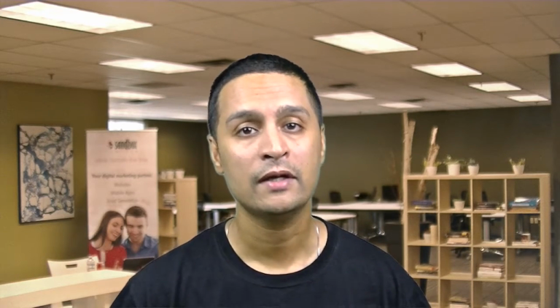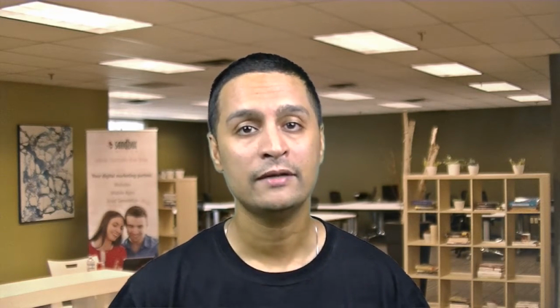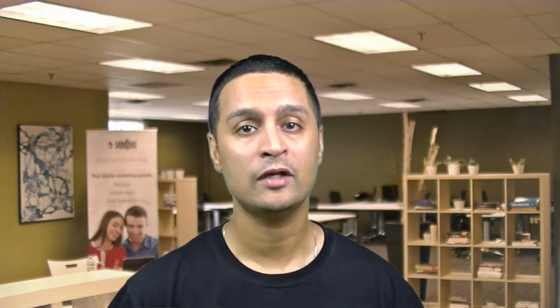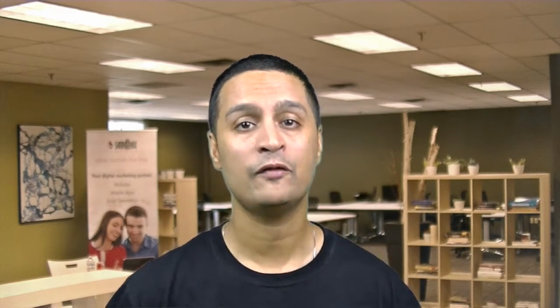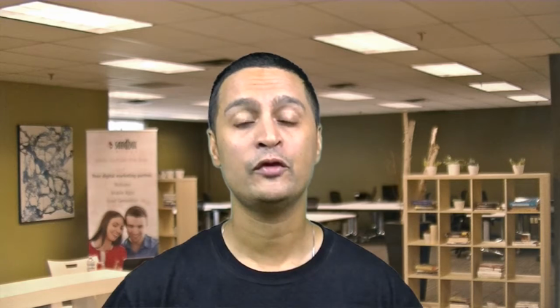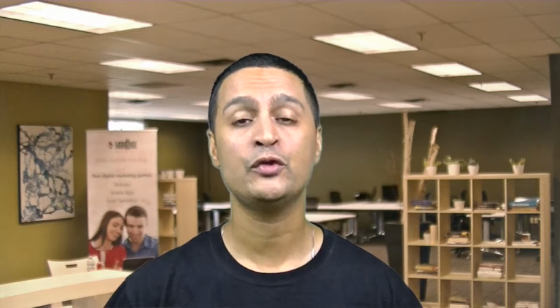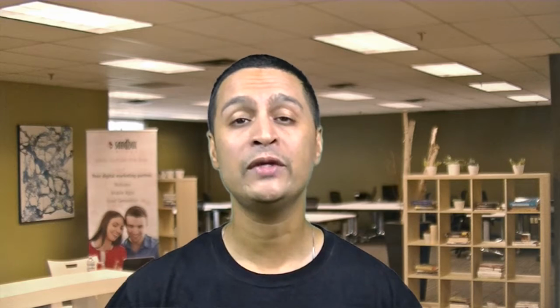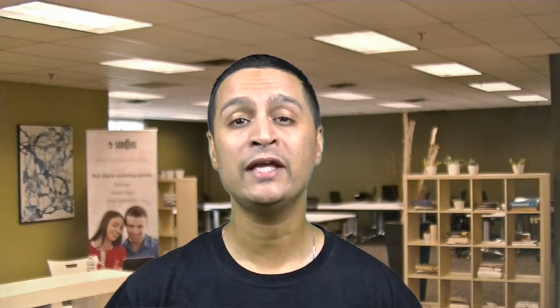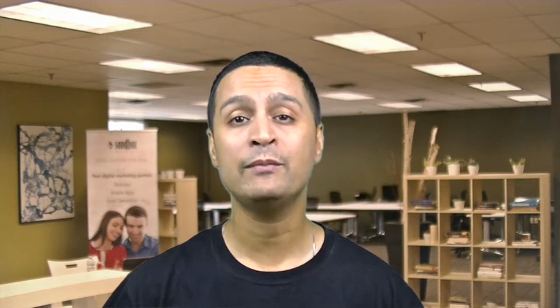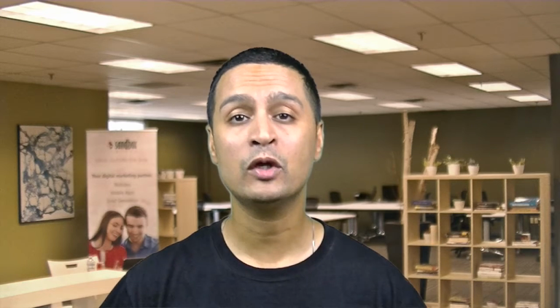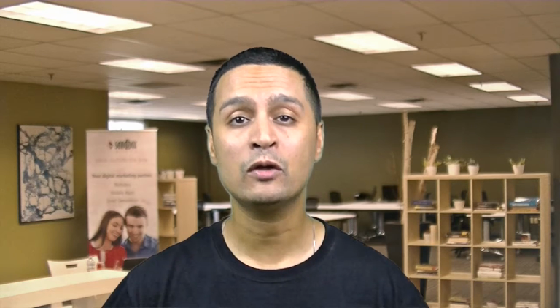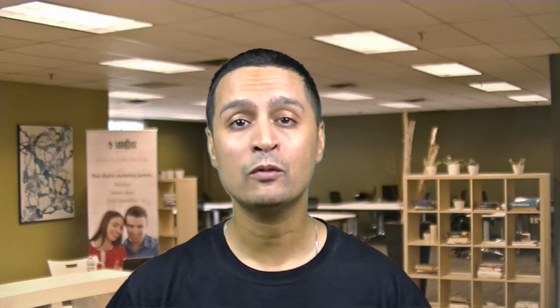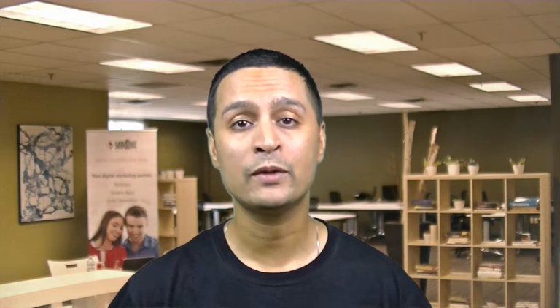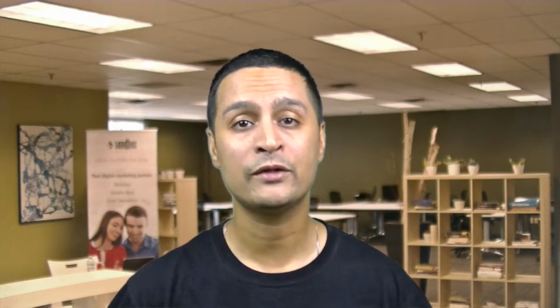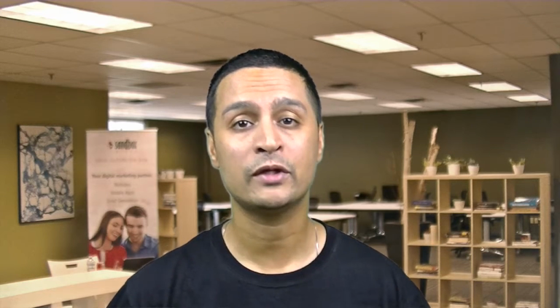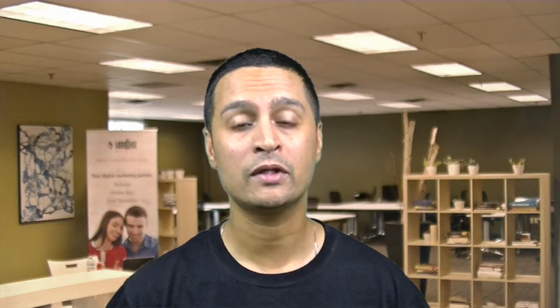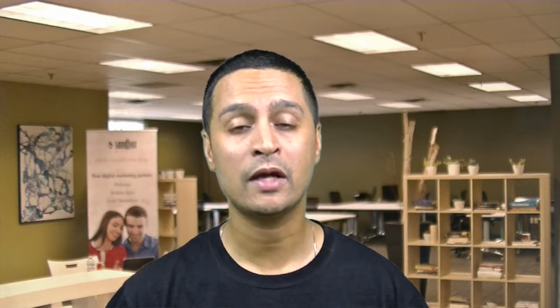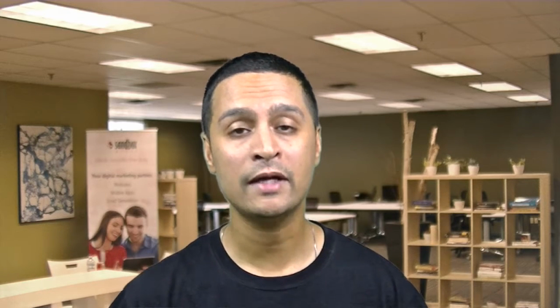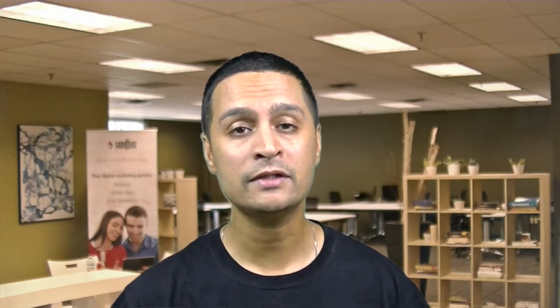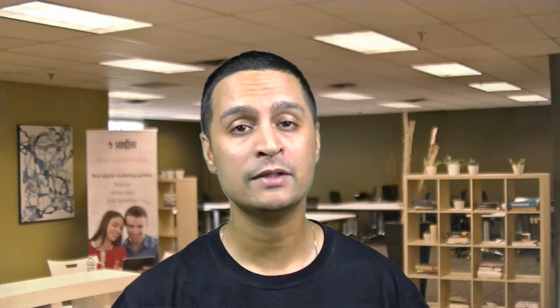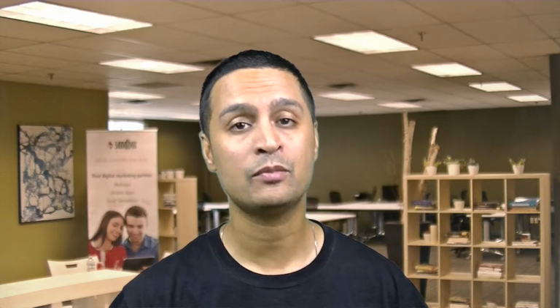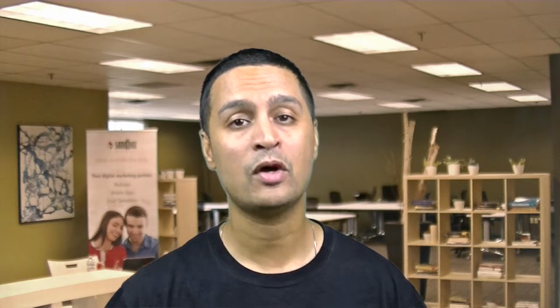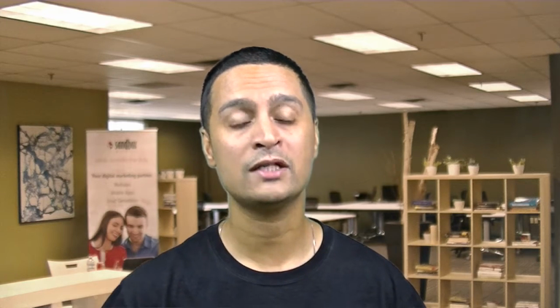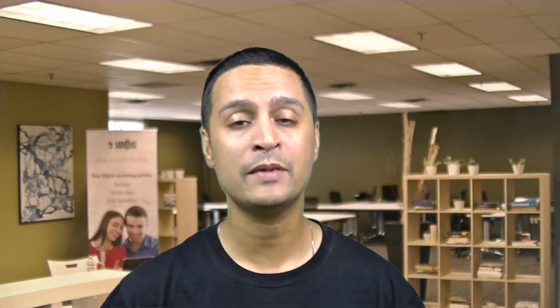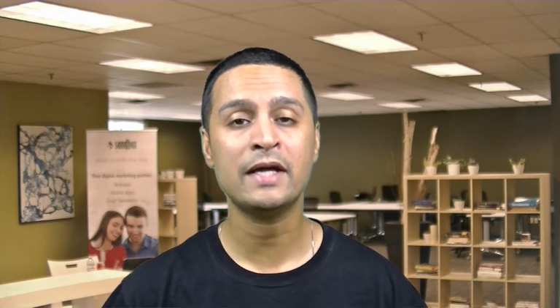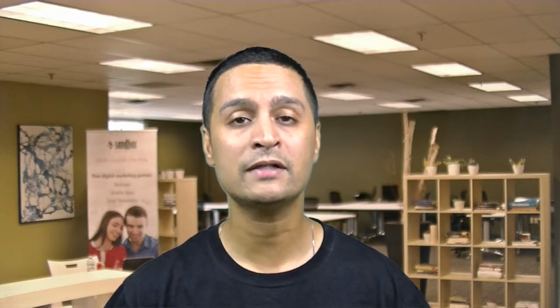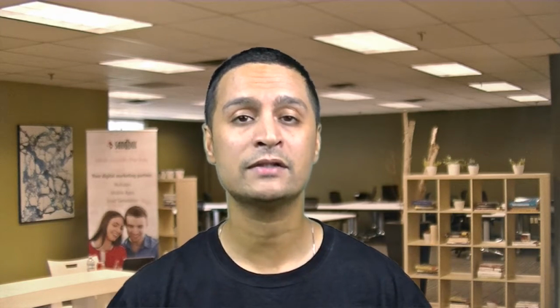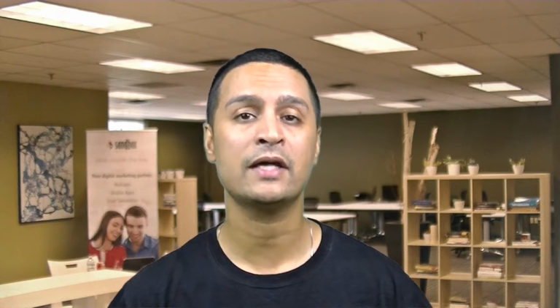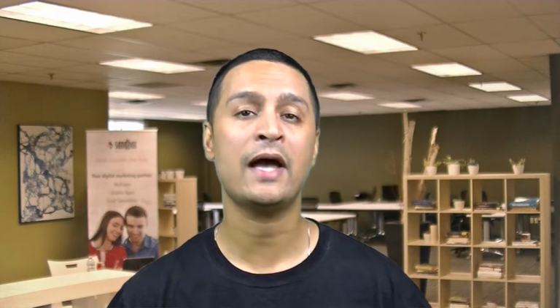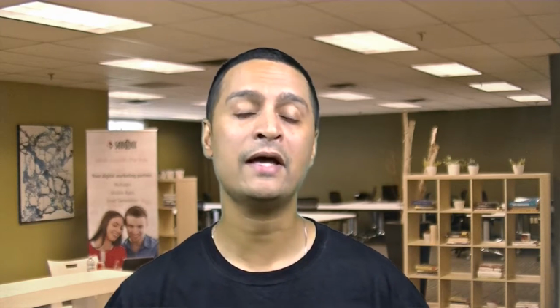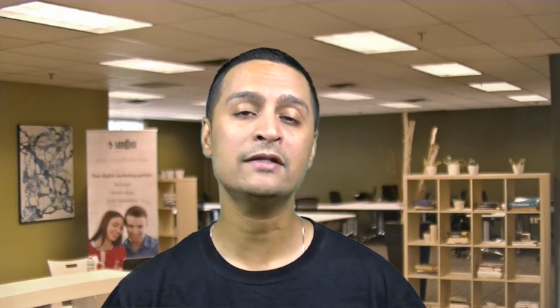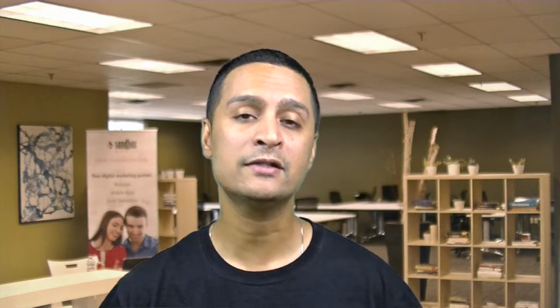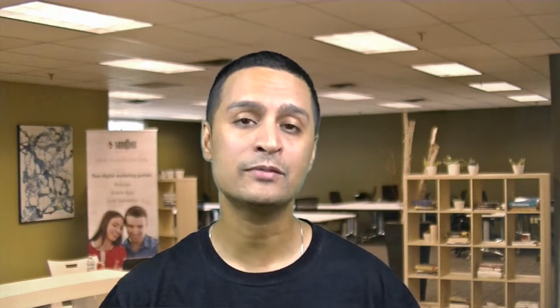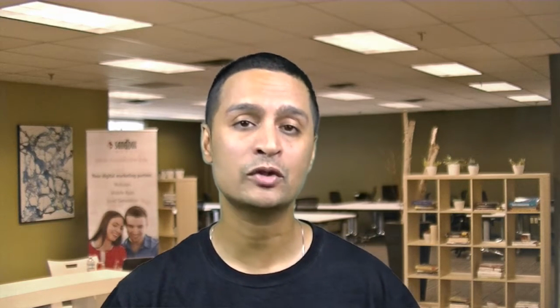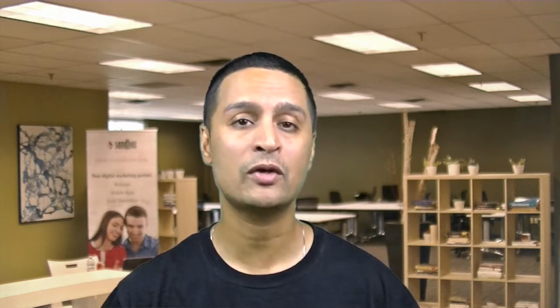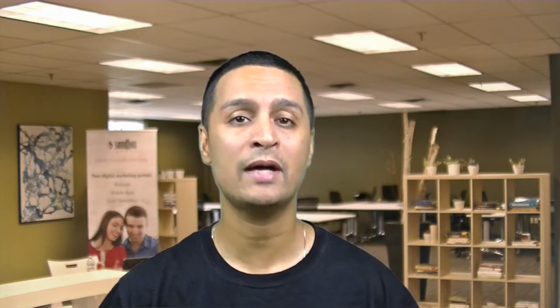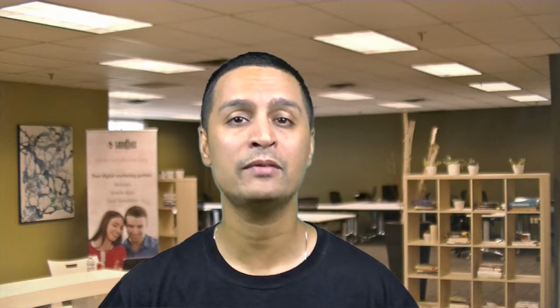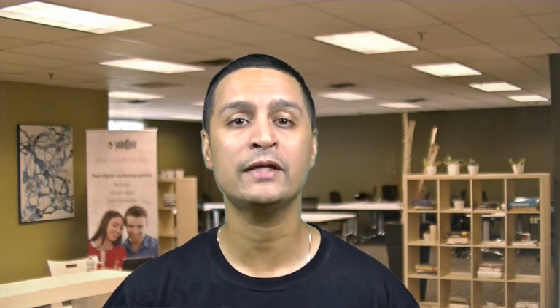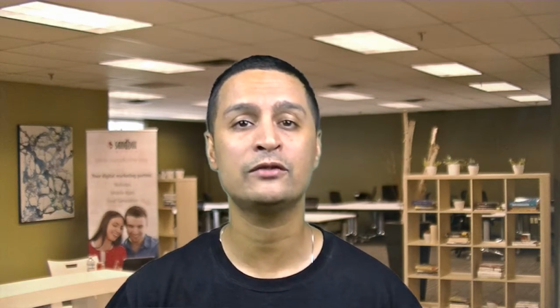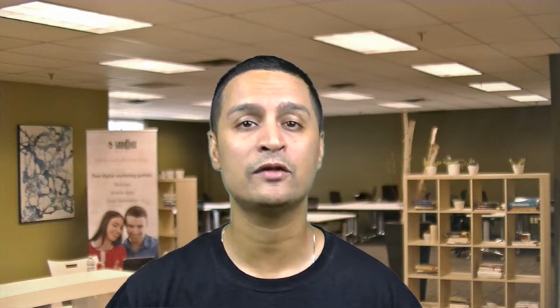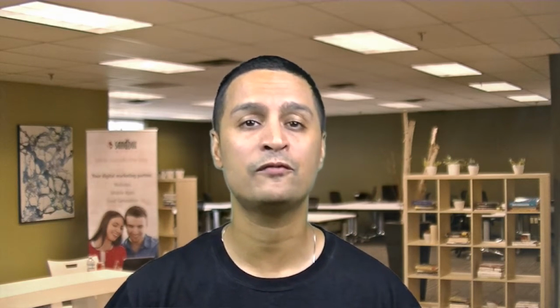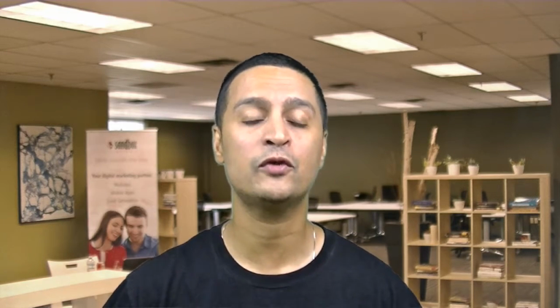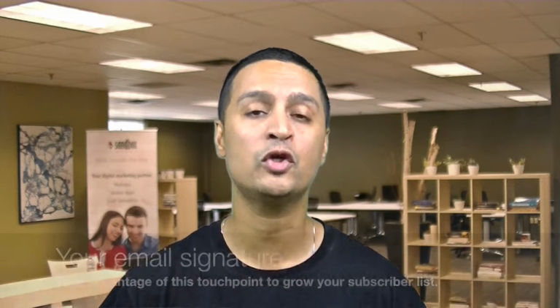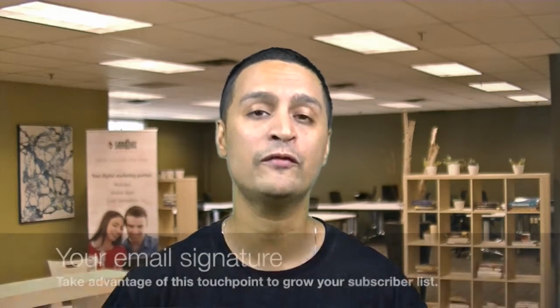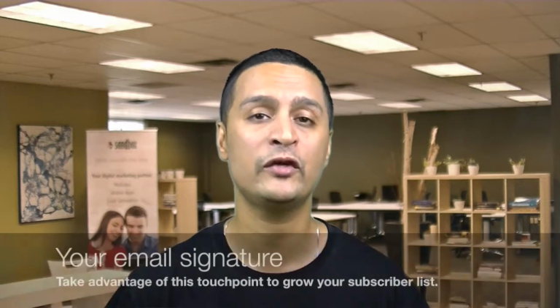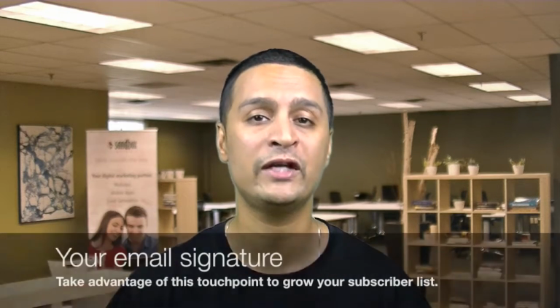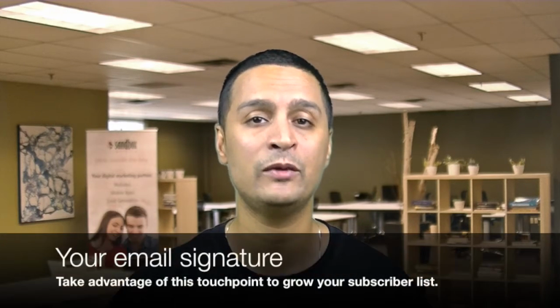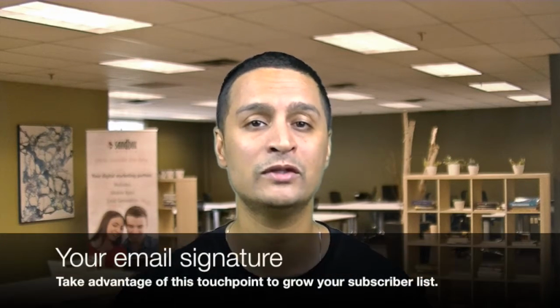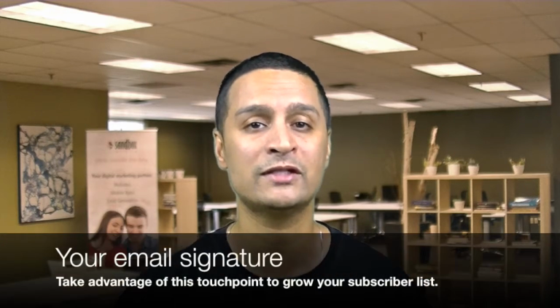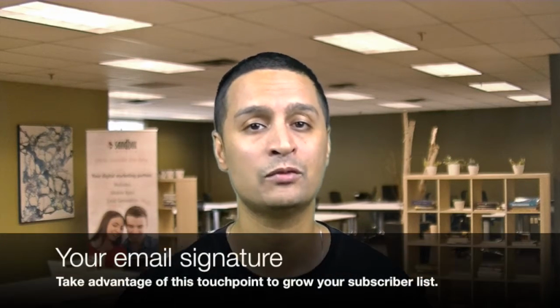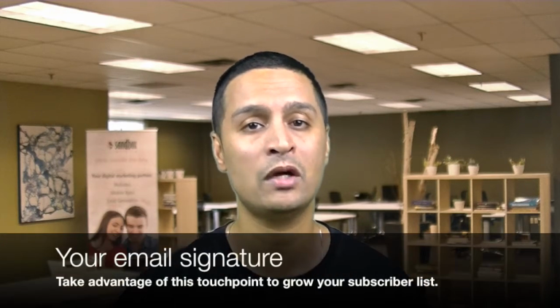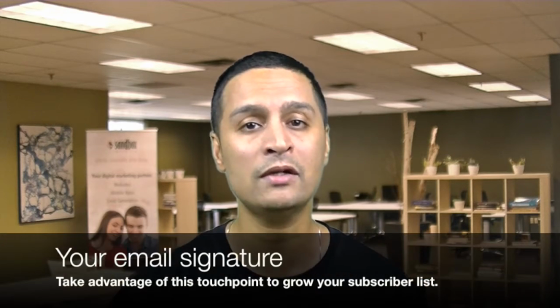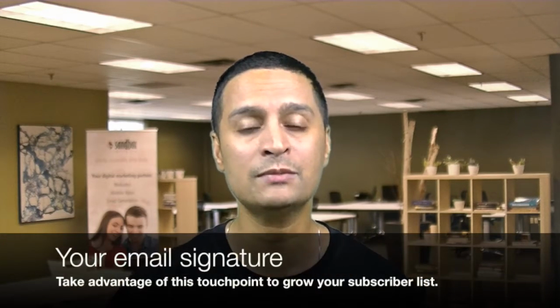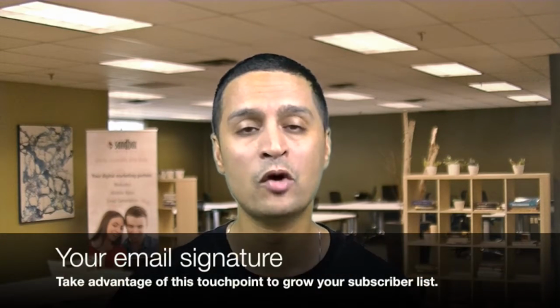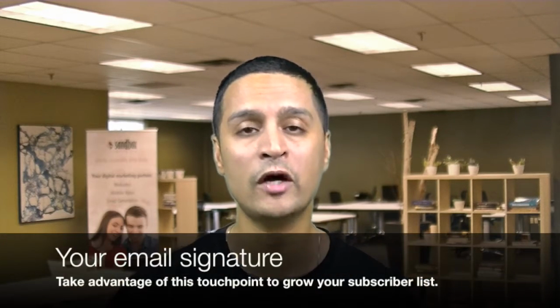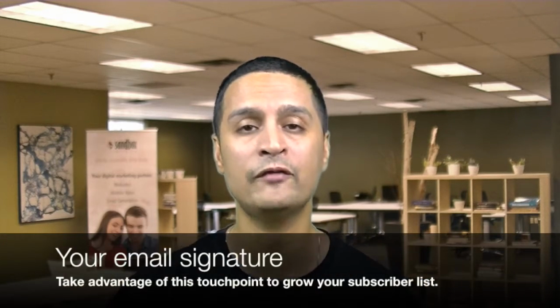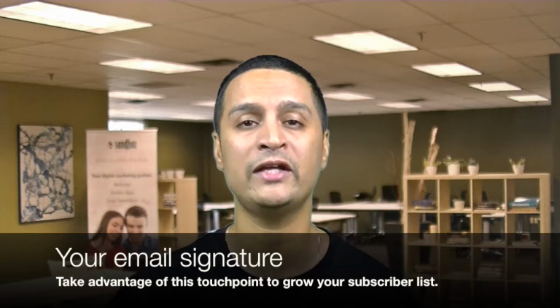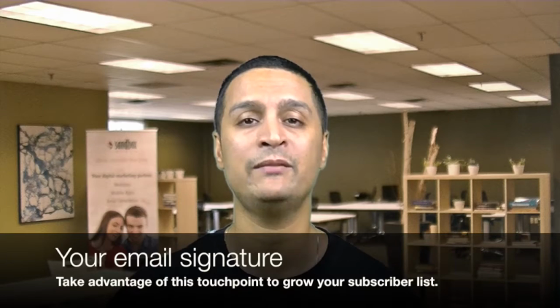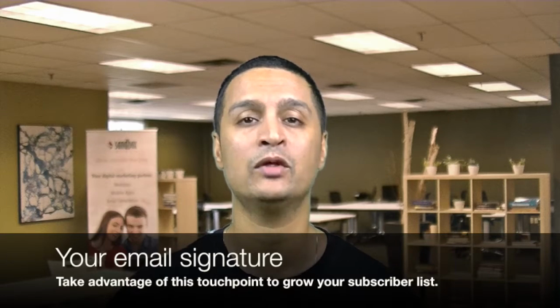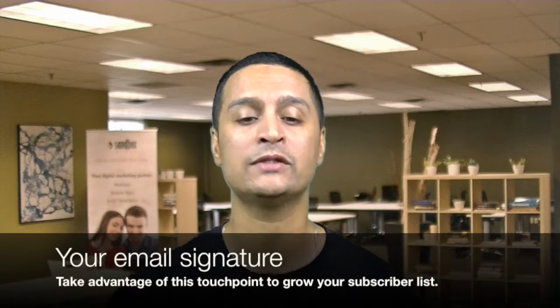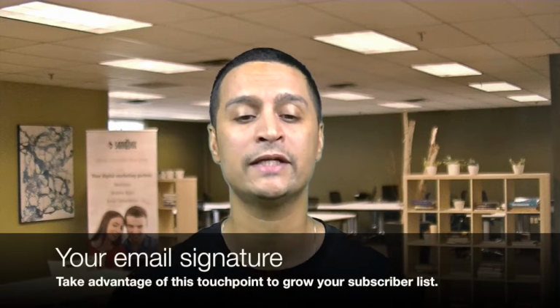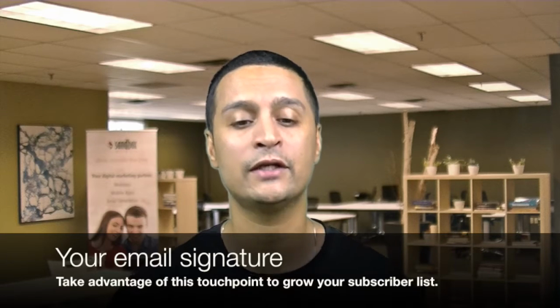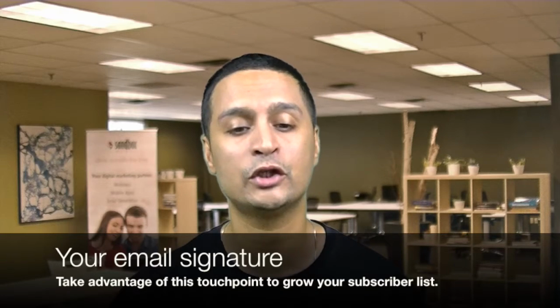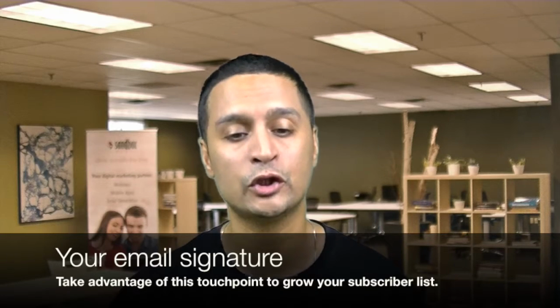If you're doing email with your clients and prospects, add a subscribe link to the footer of your emails as well as part of your email signature.